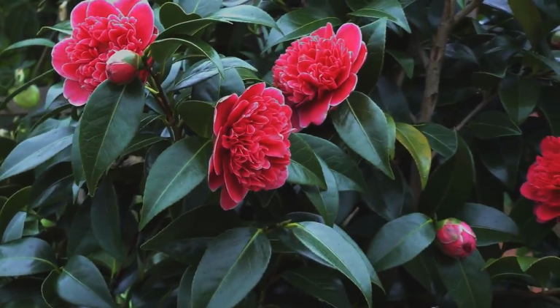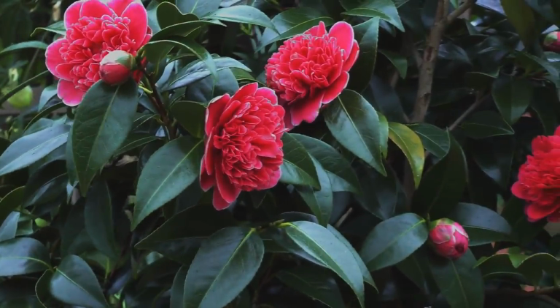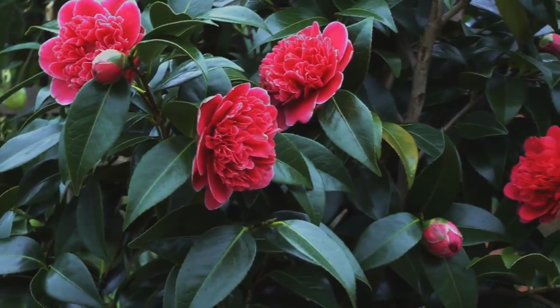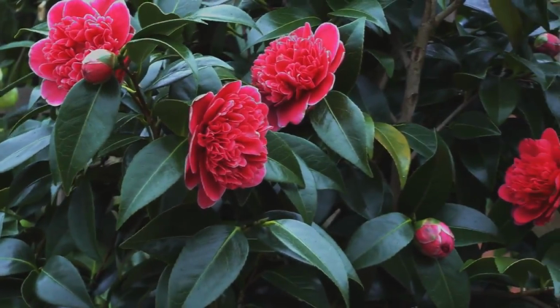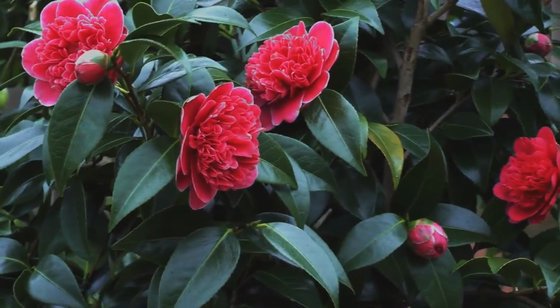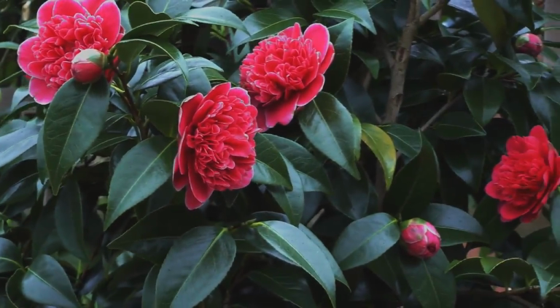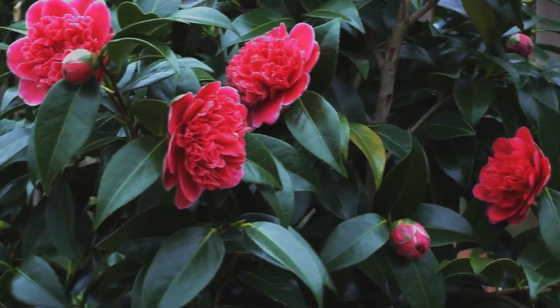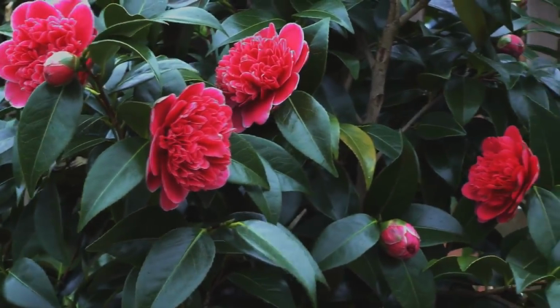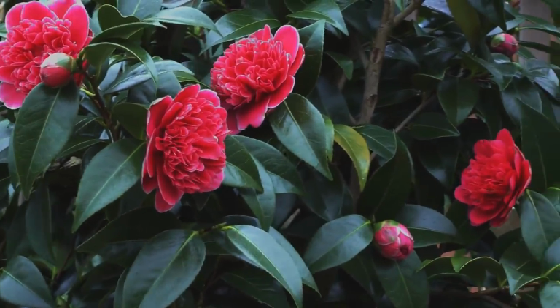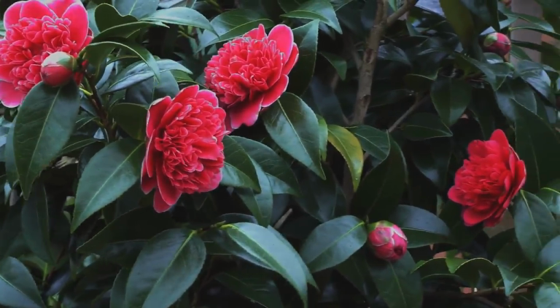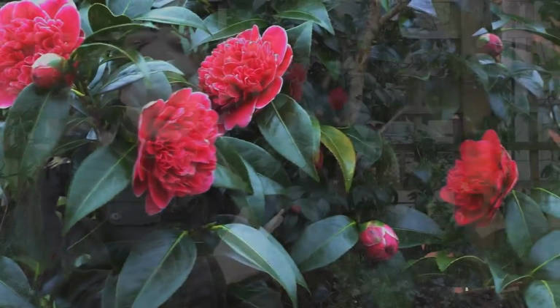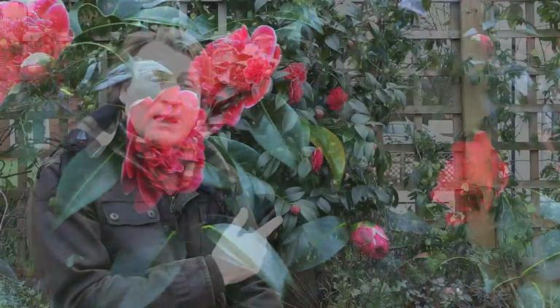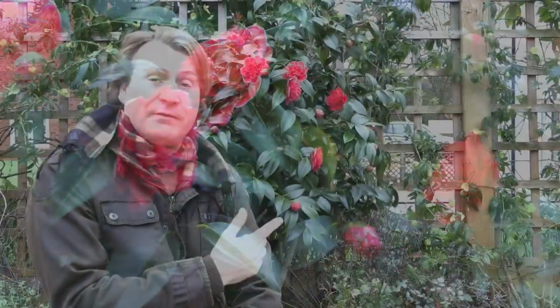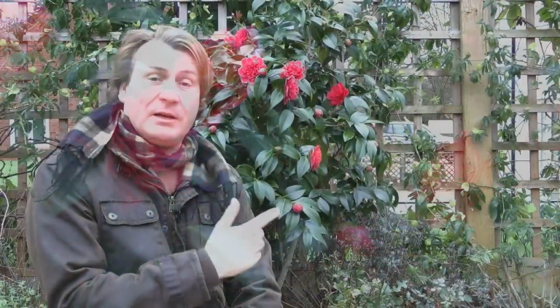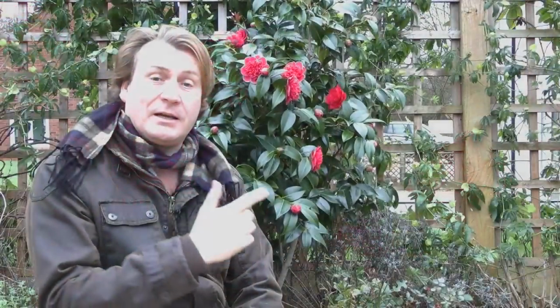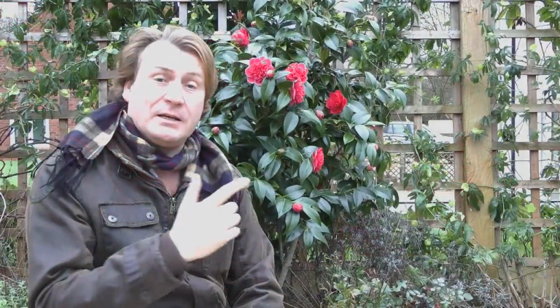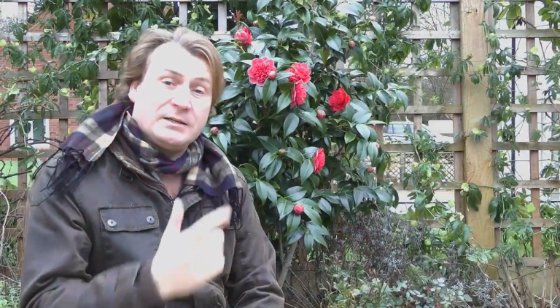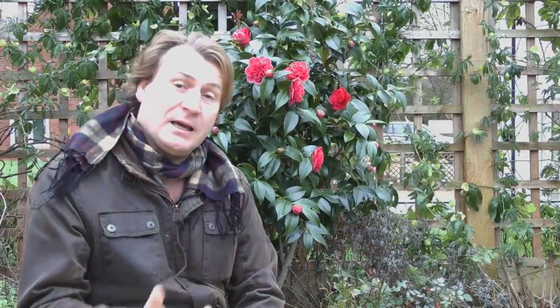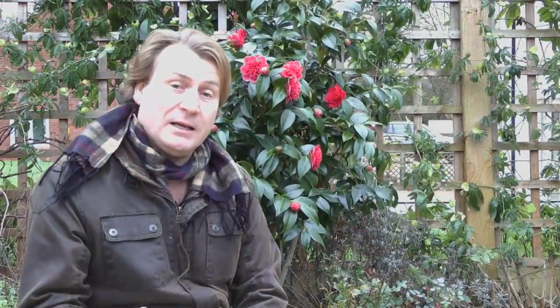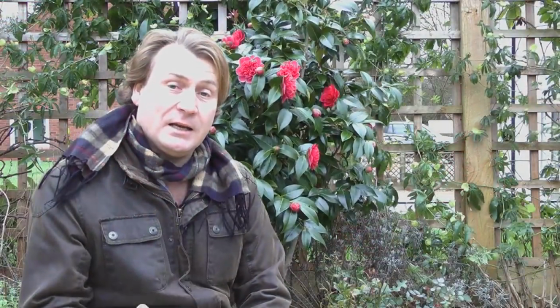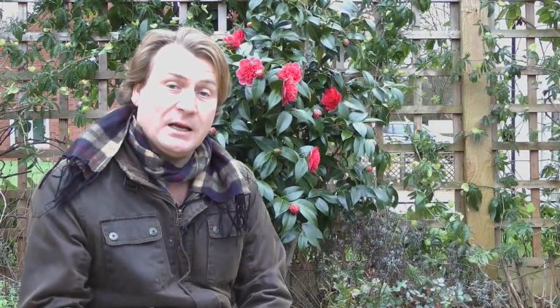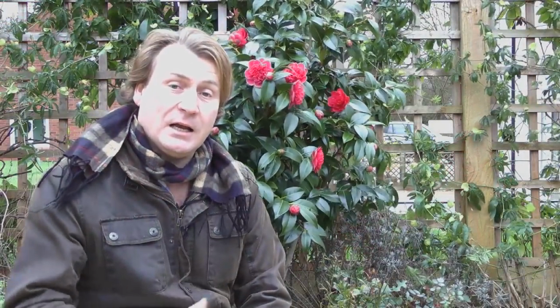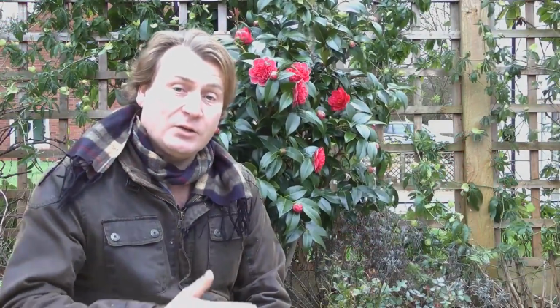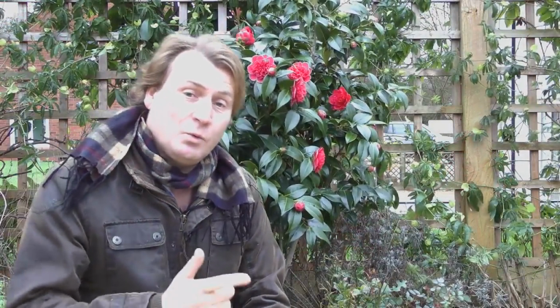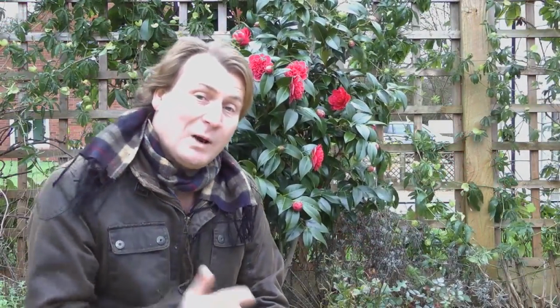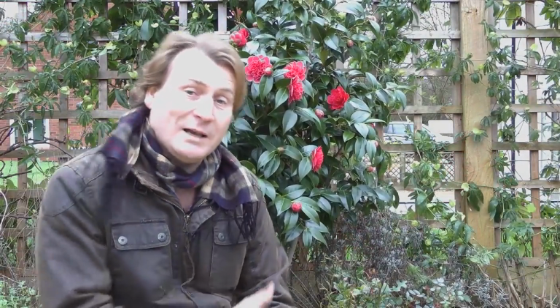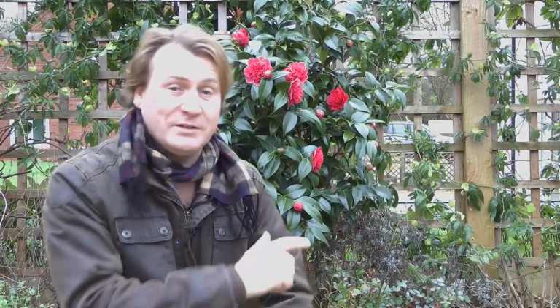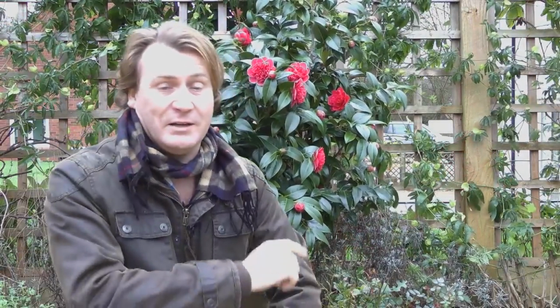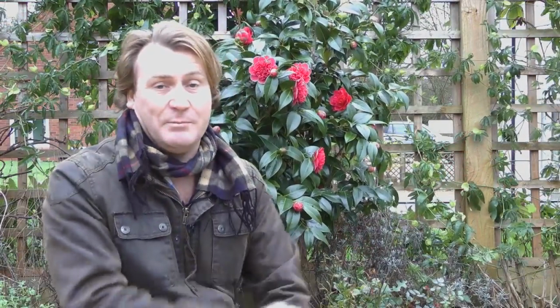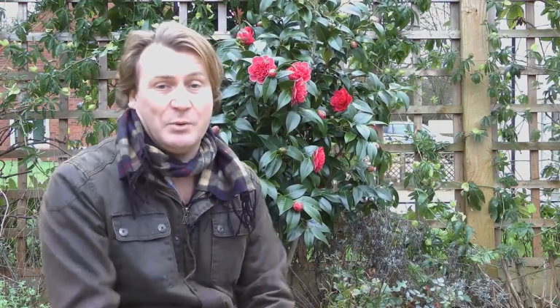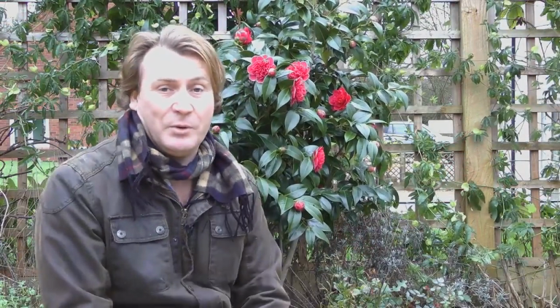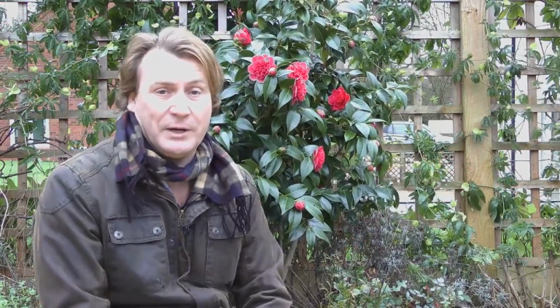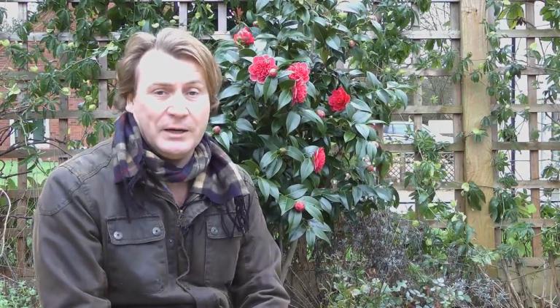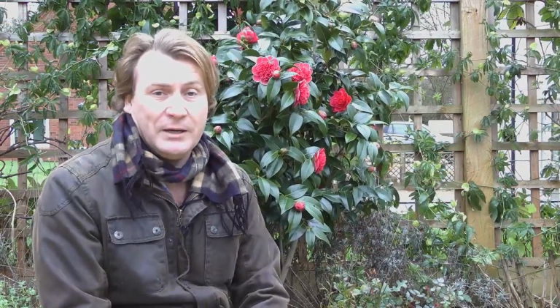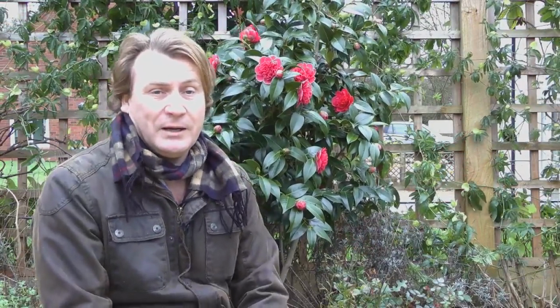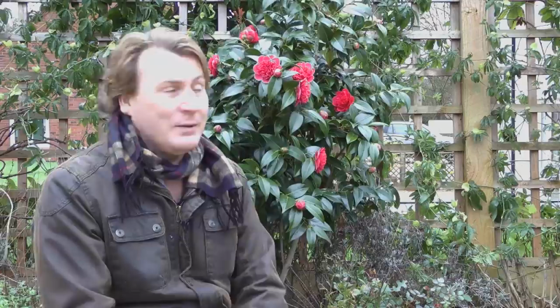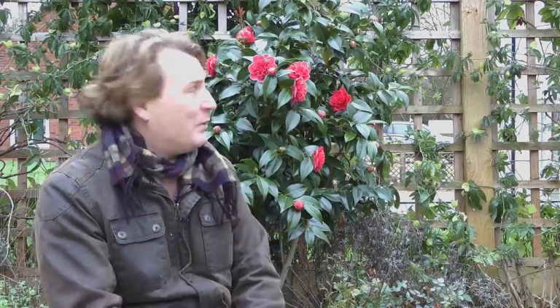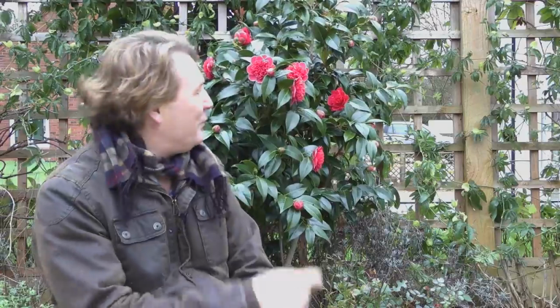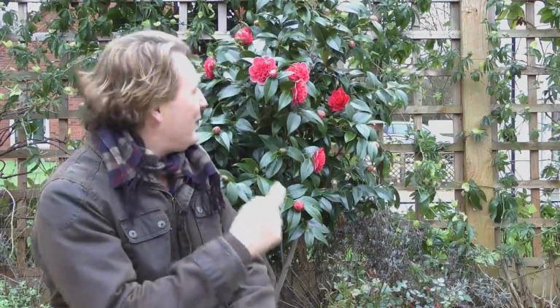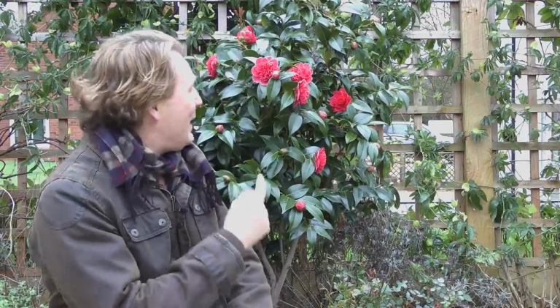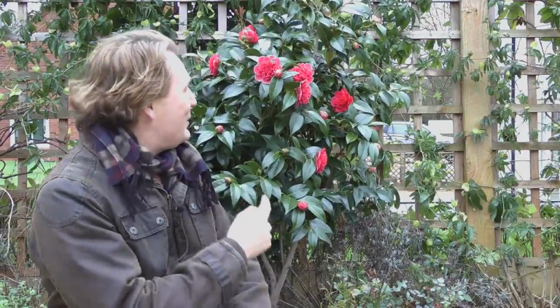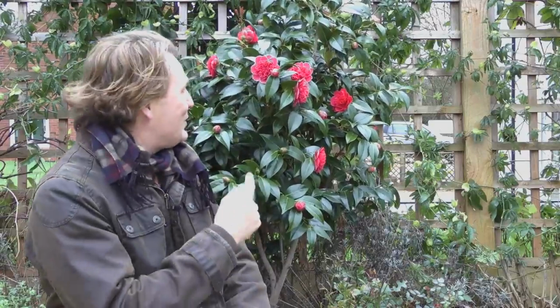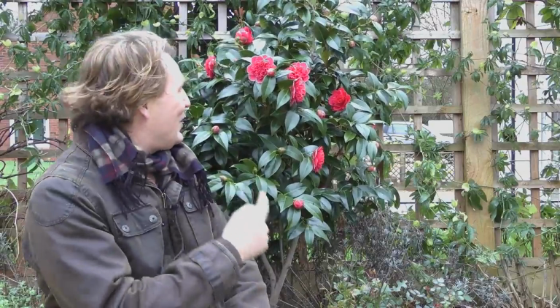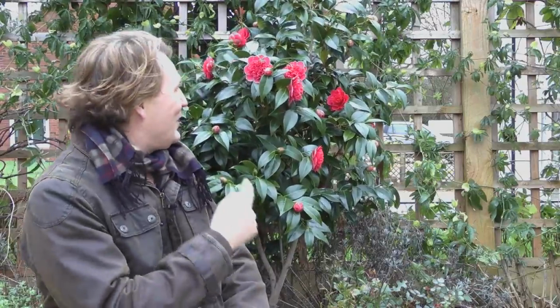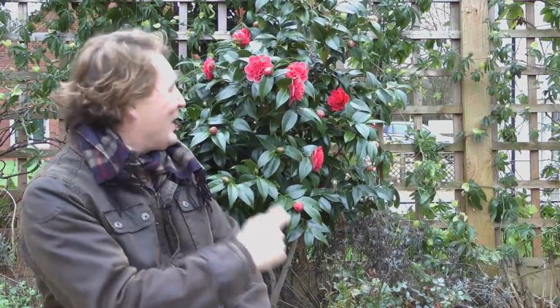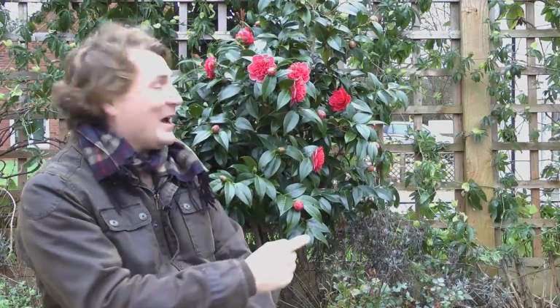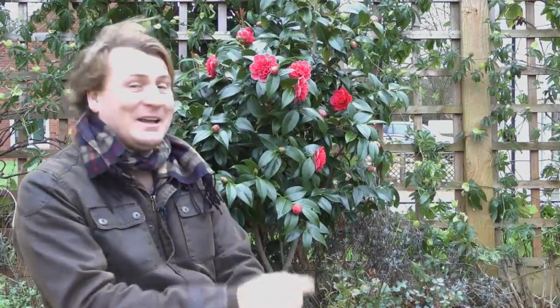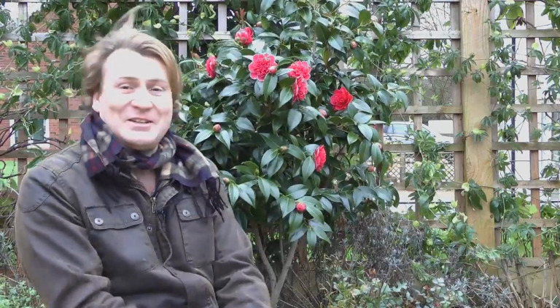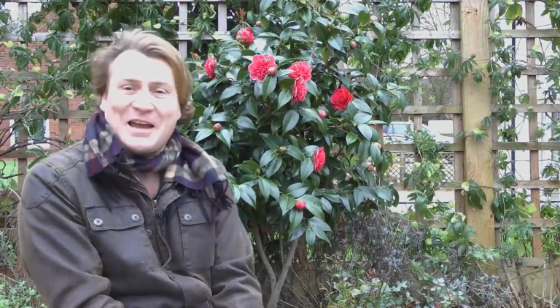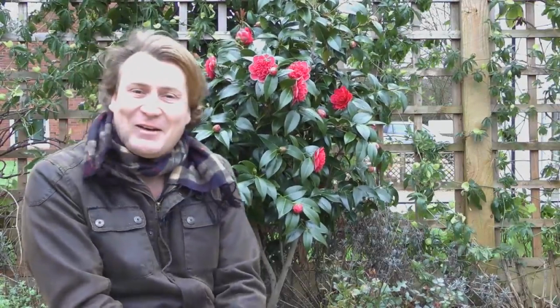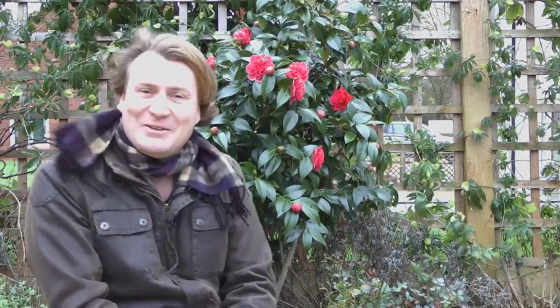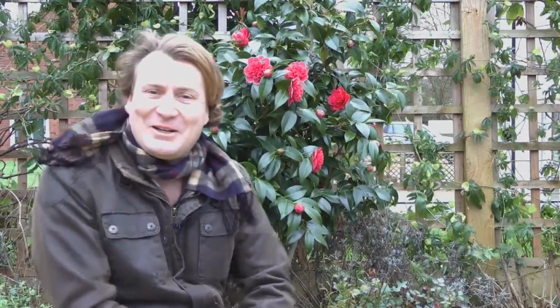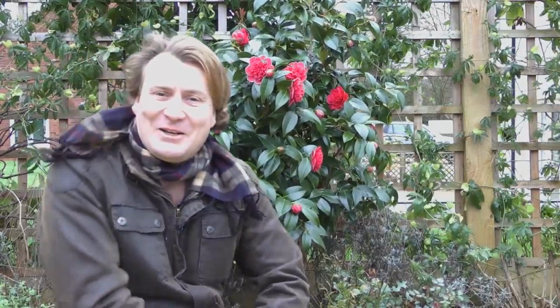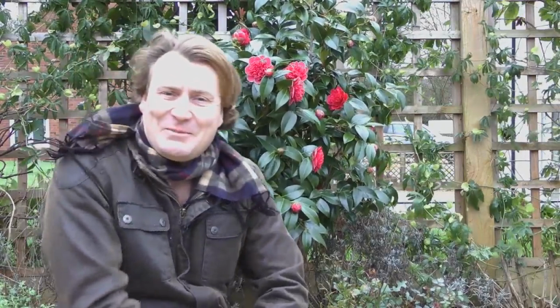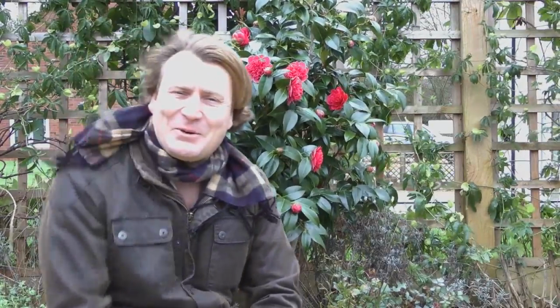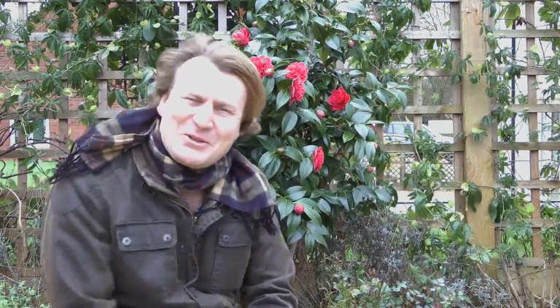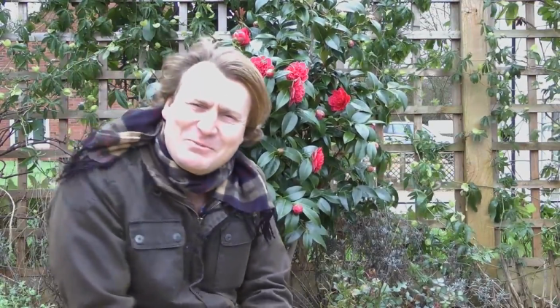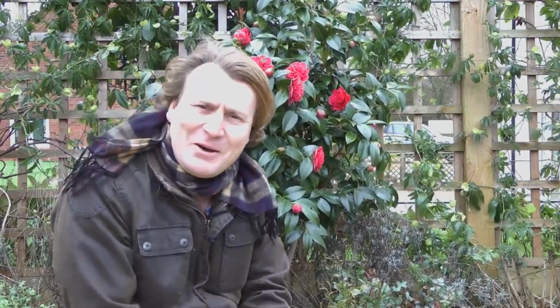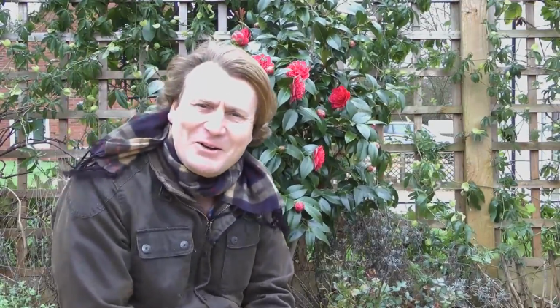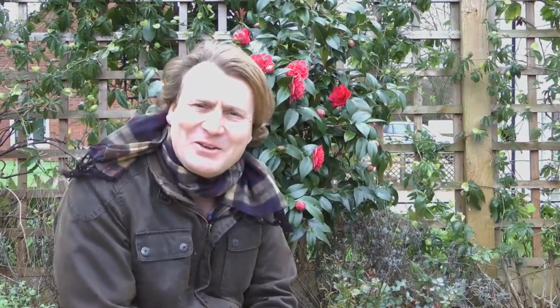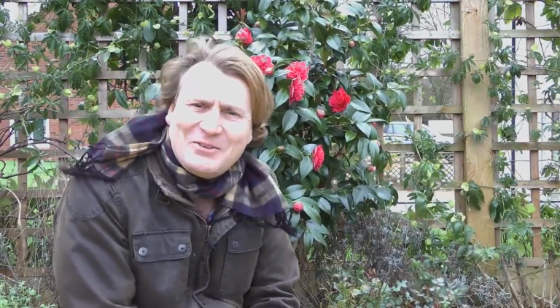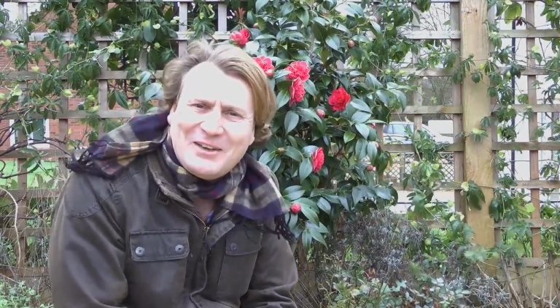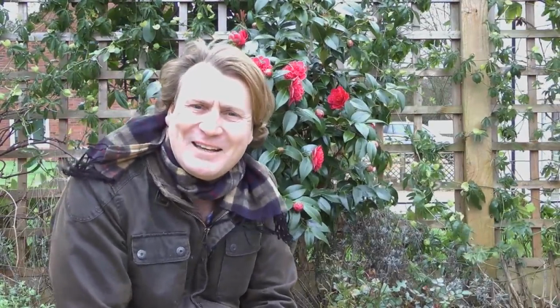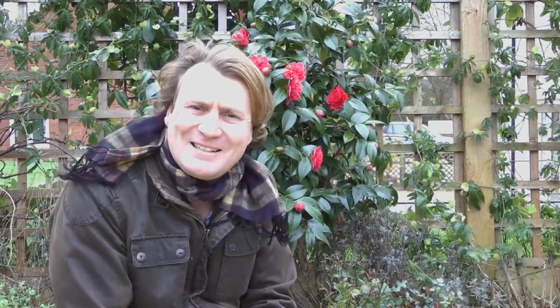It's a great plant to have in a container as well as in the border, and with flowers like that it's guaranteed to put a smile on your face.